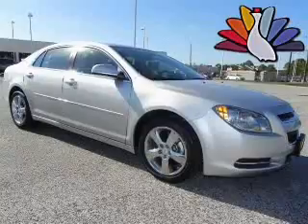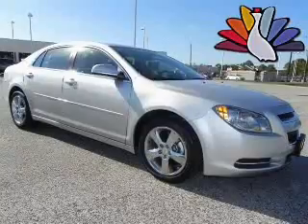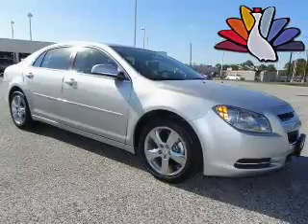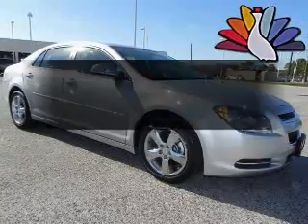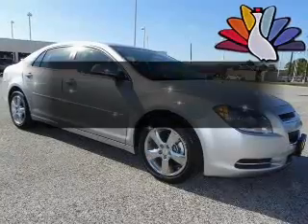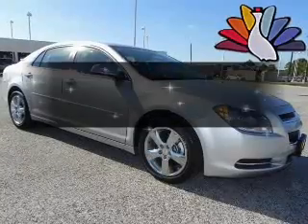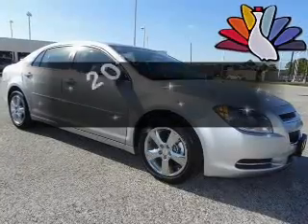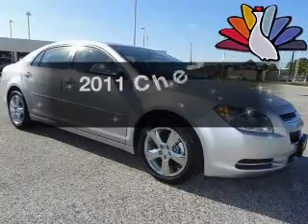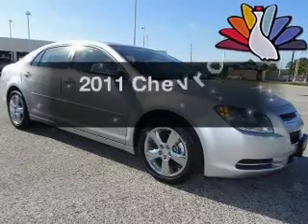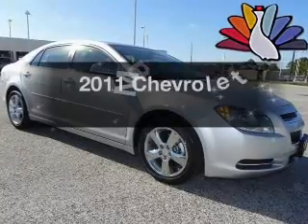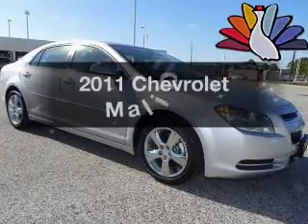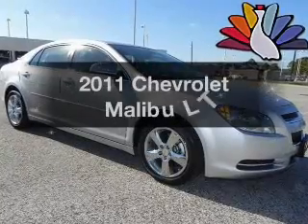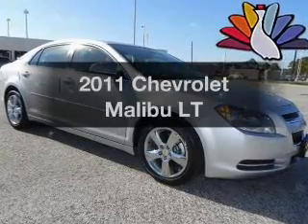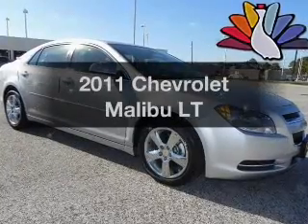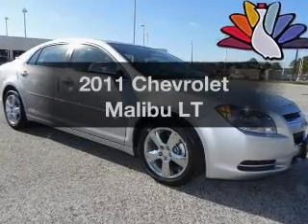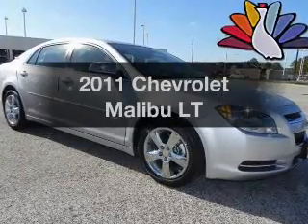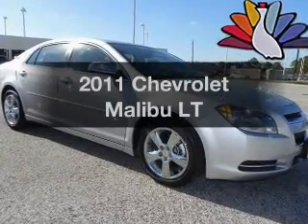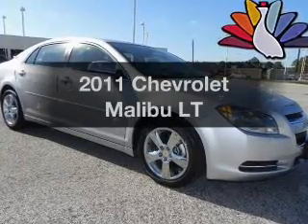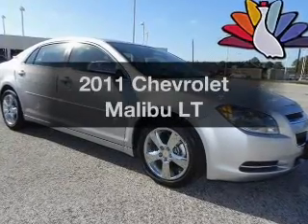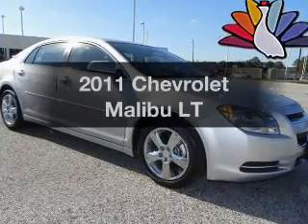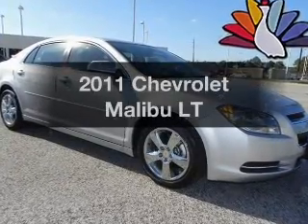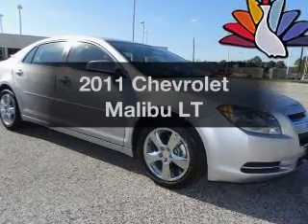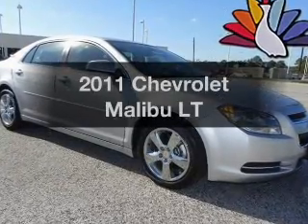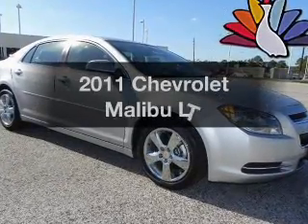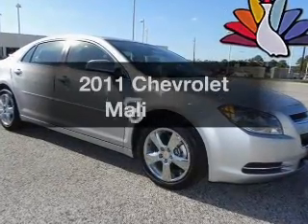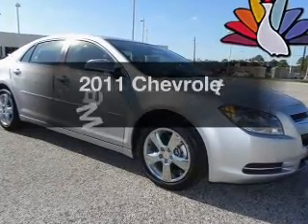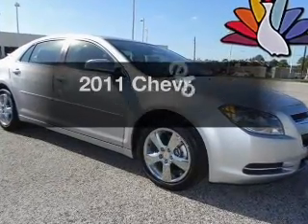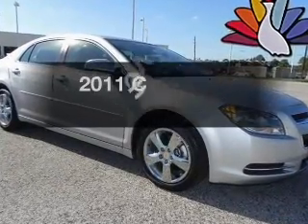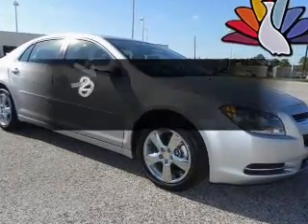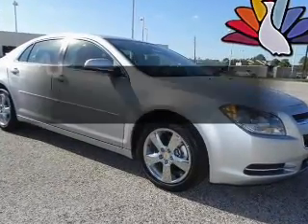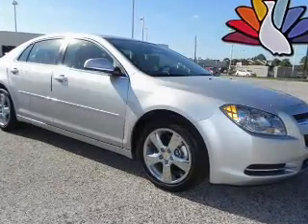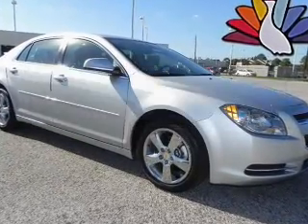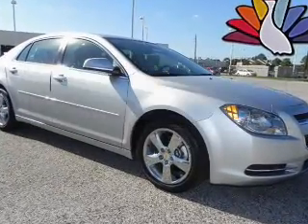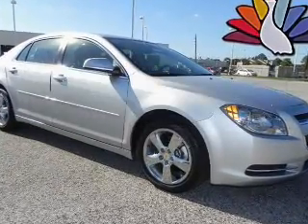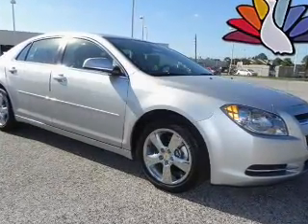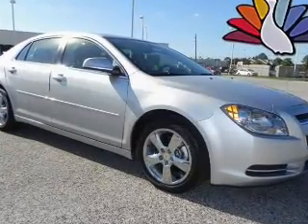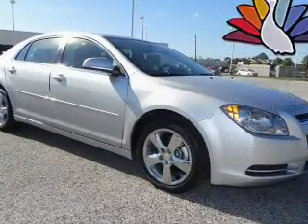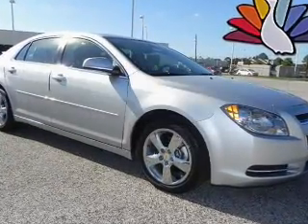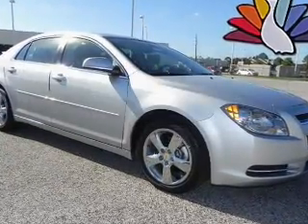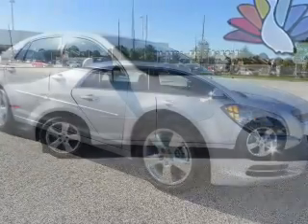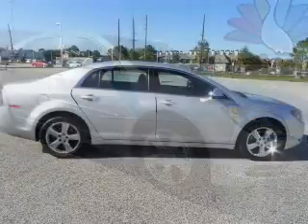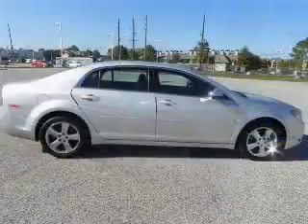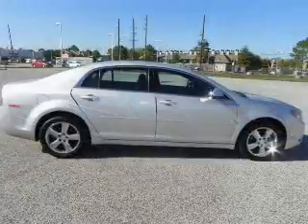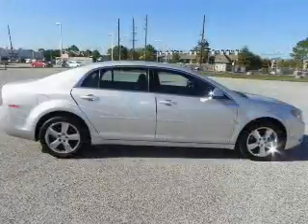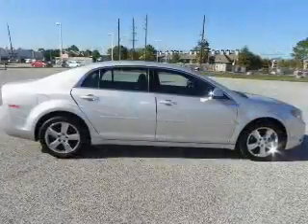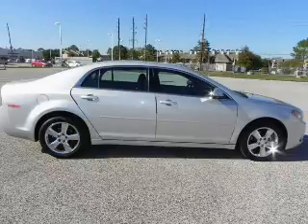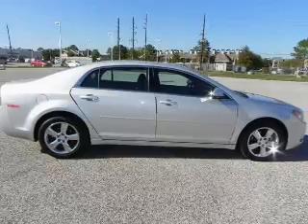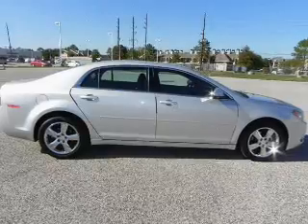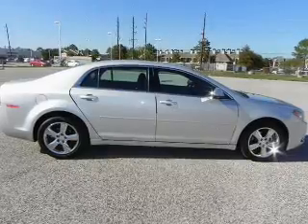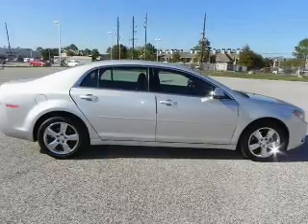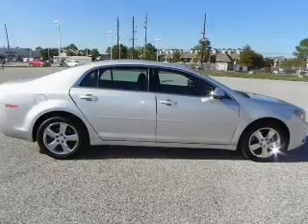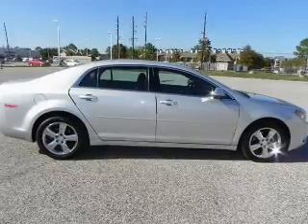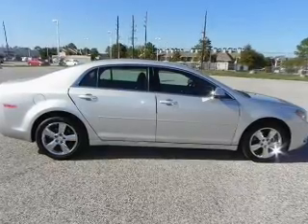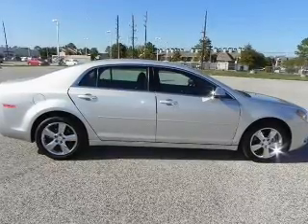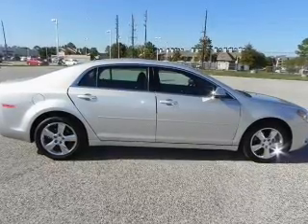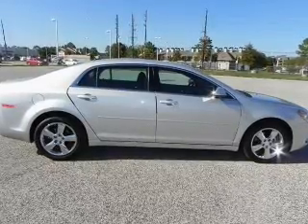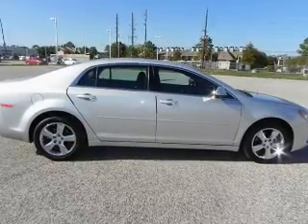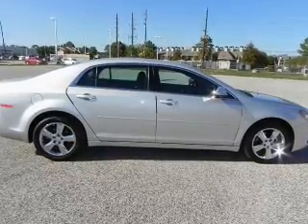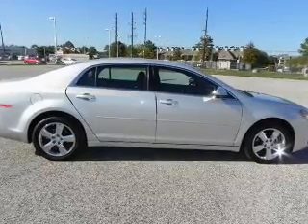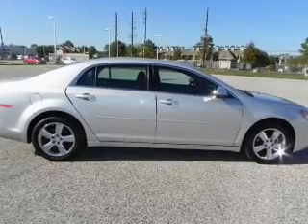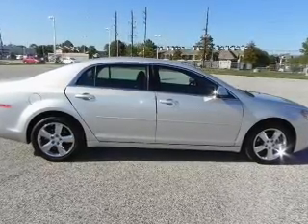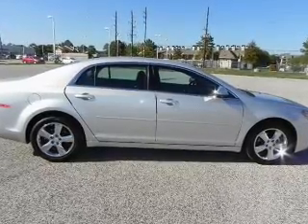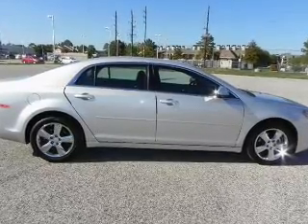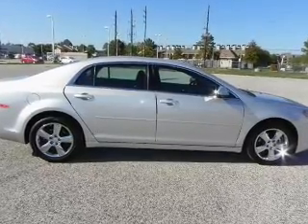Imagine yourself in this 2011 Chevrolet Malibu. Everything you need under one roof with this great vehicle.